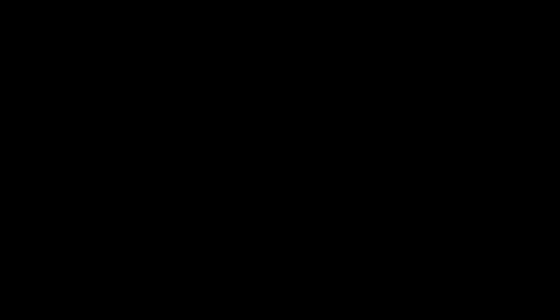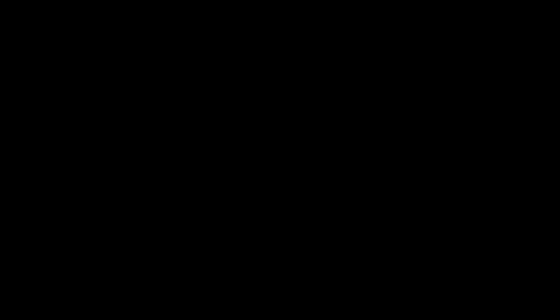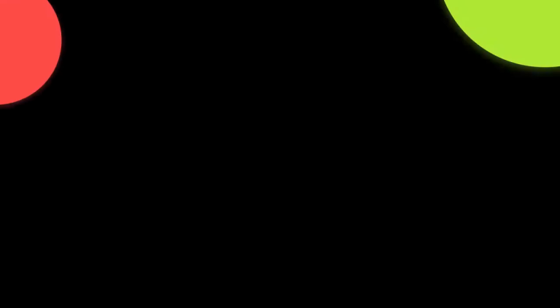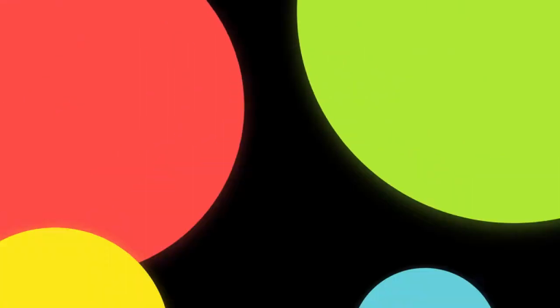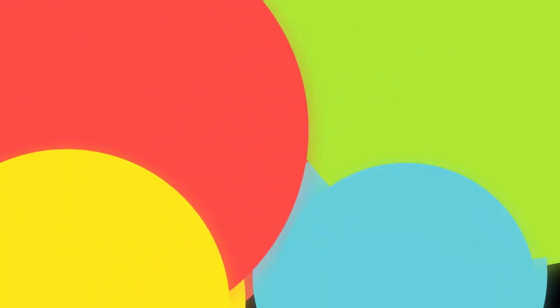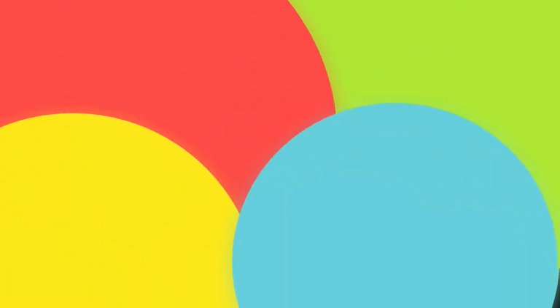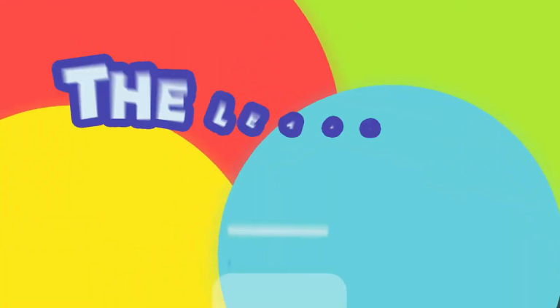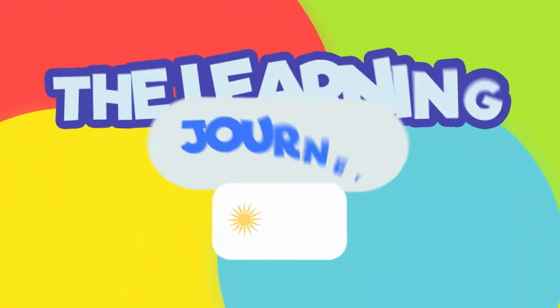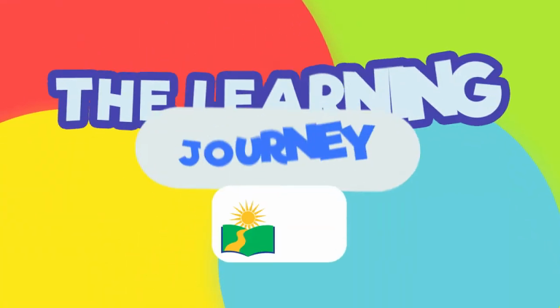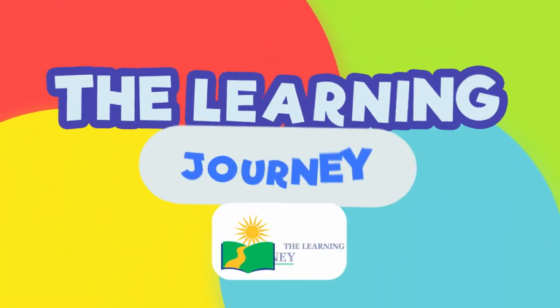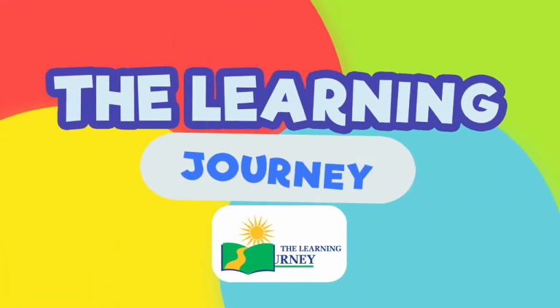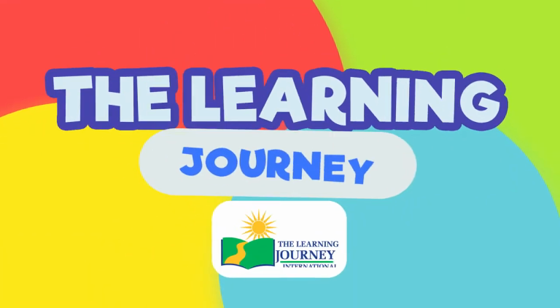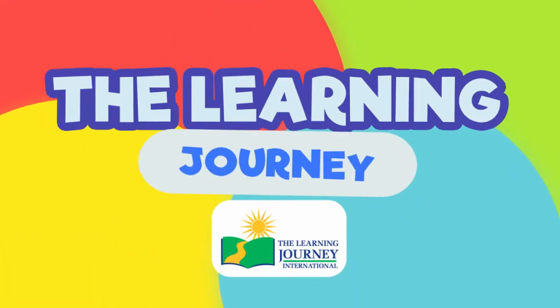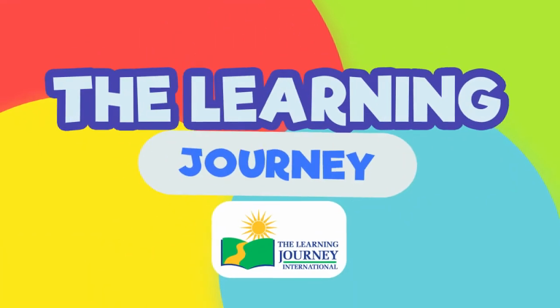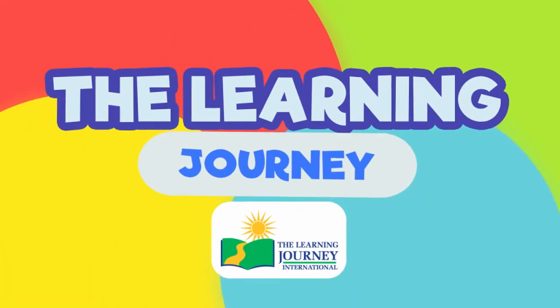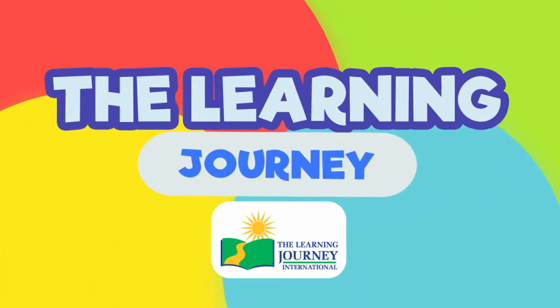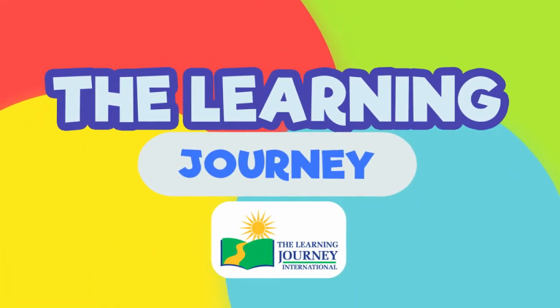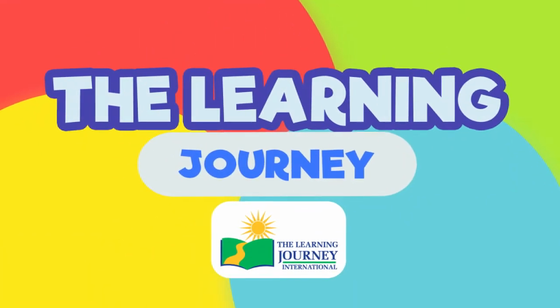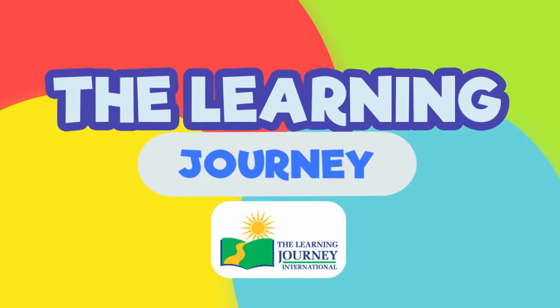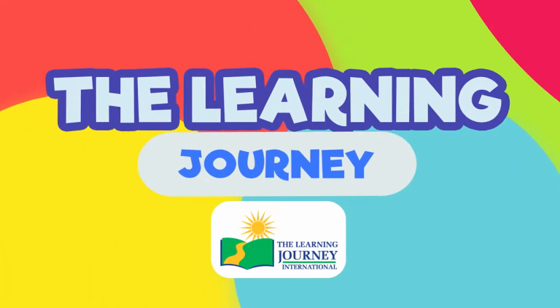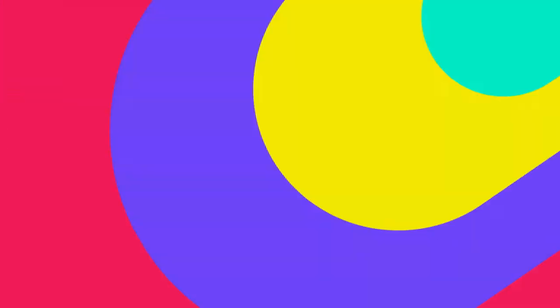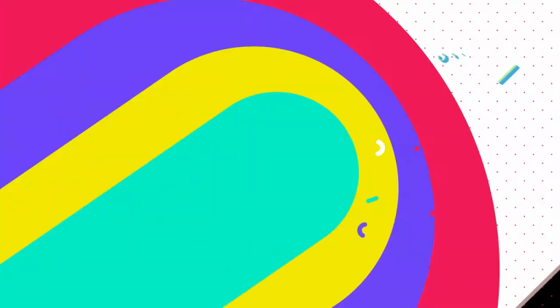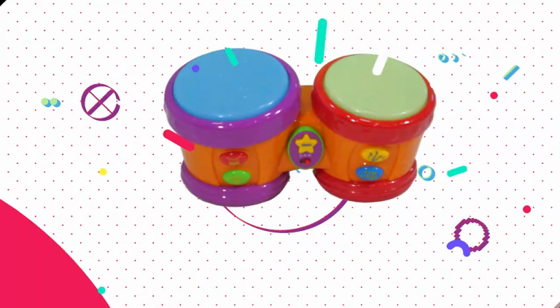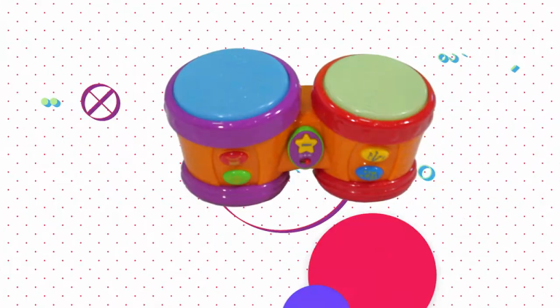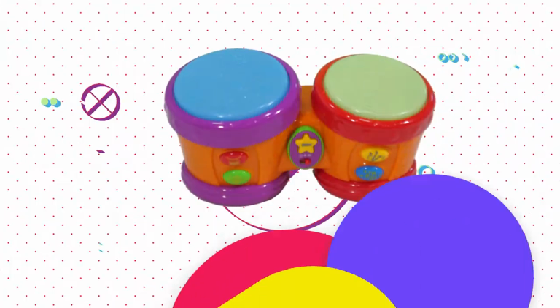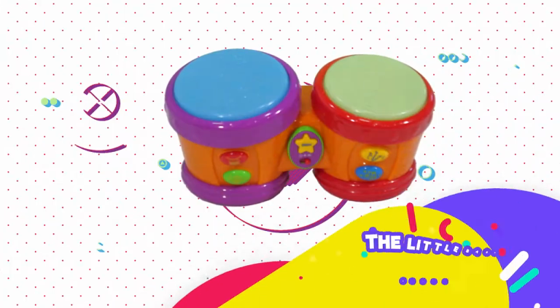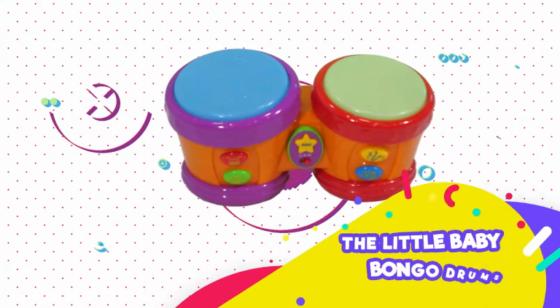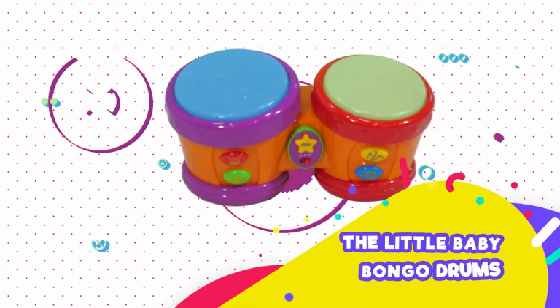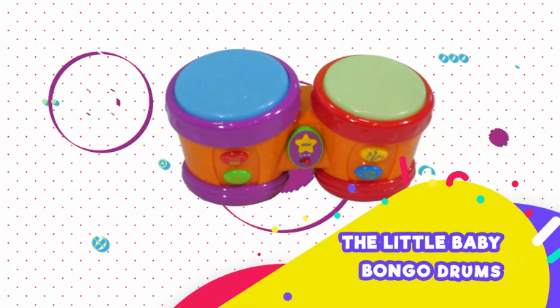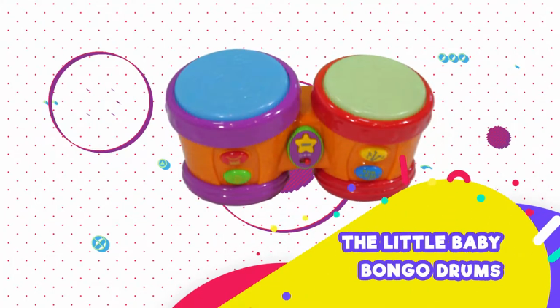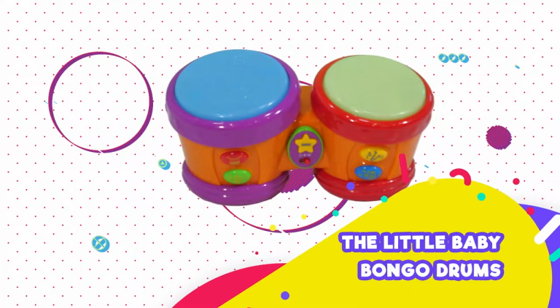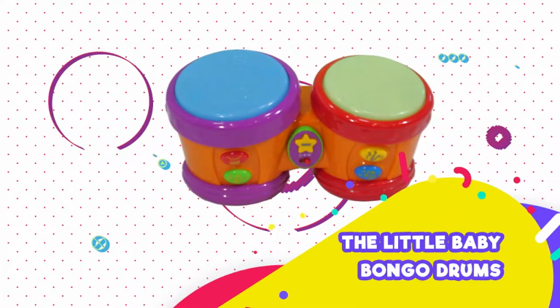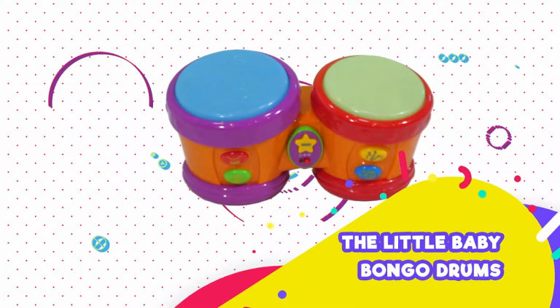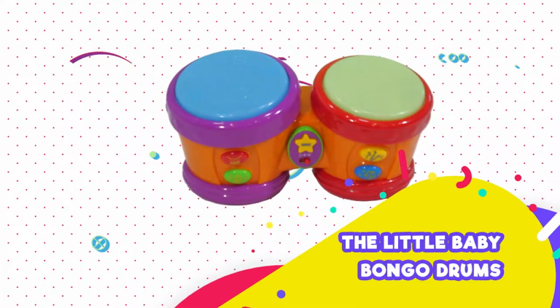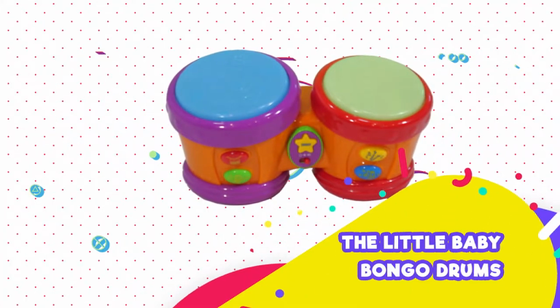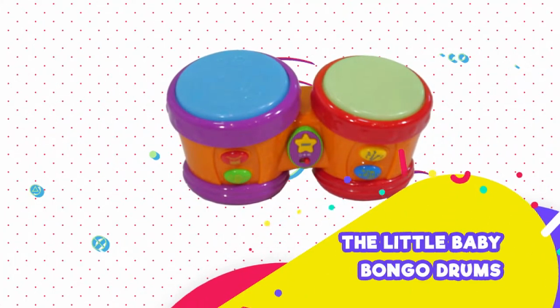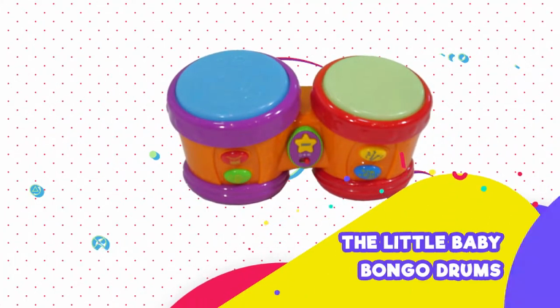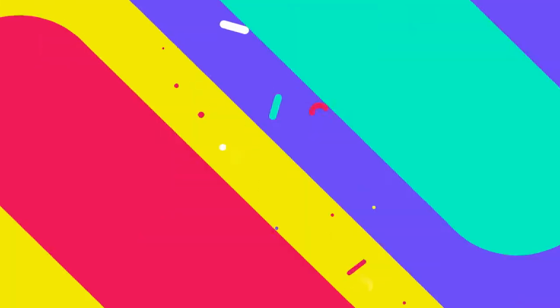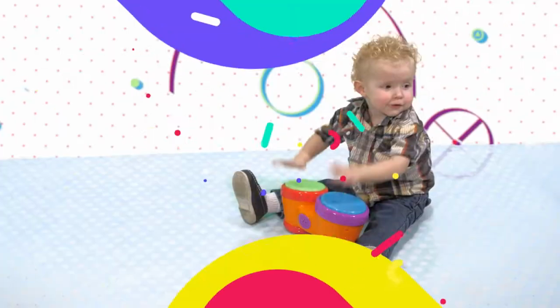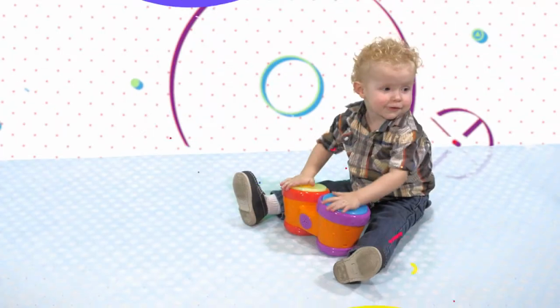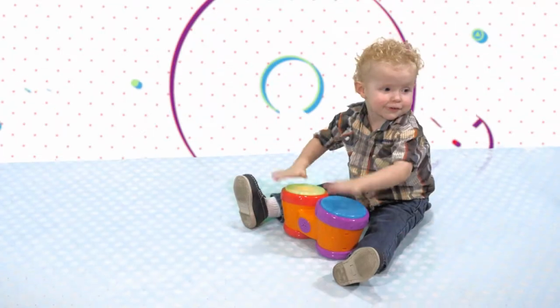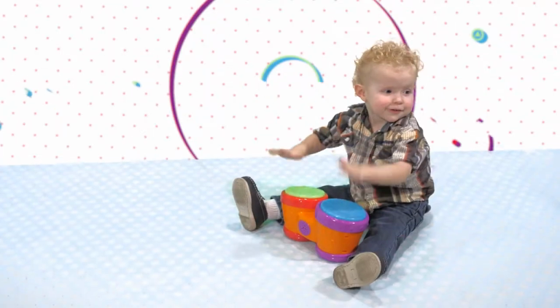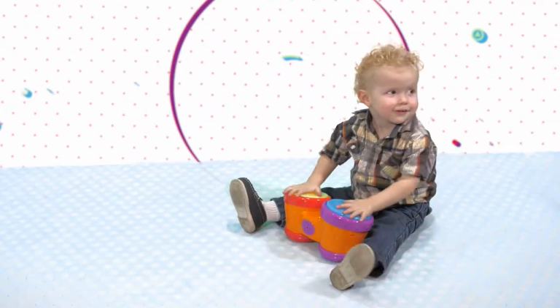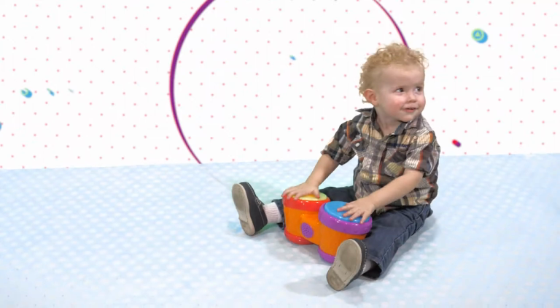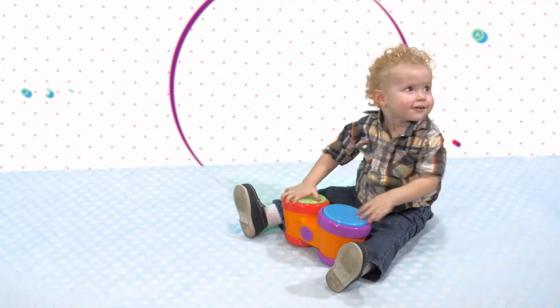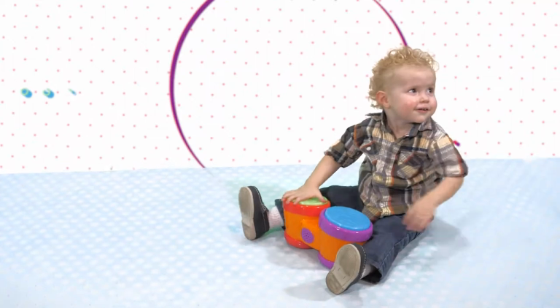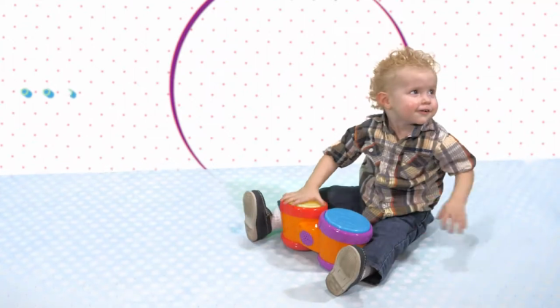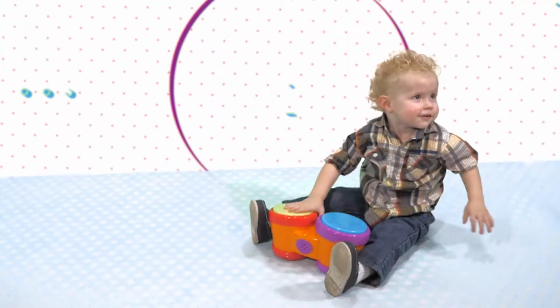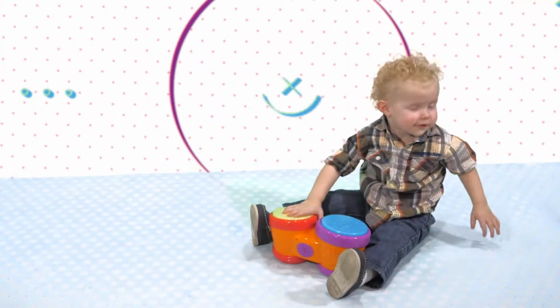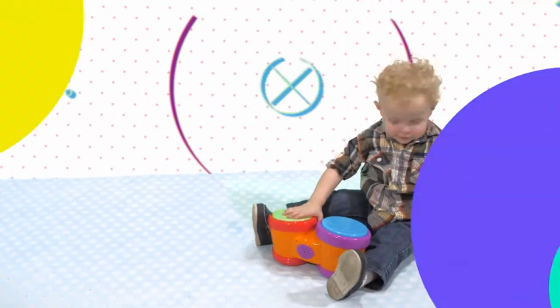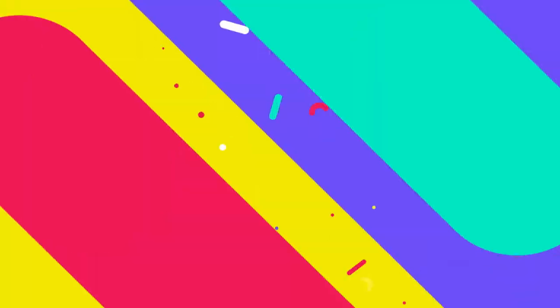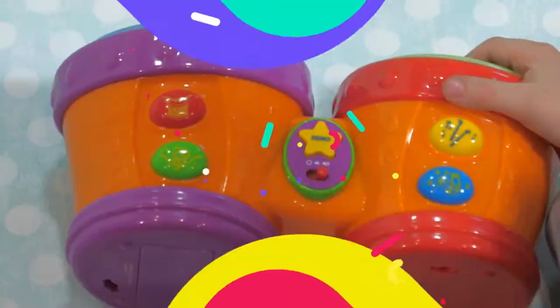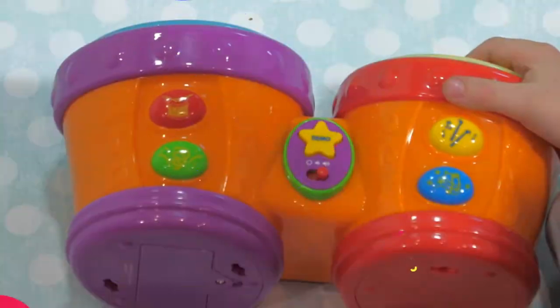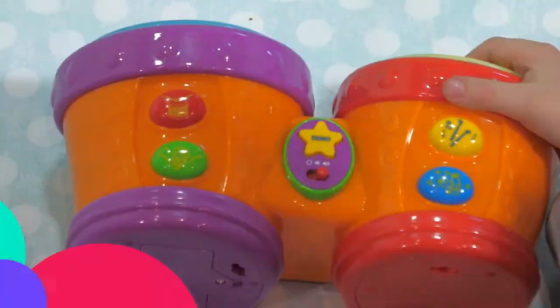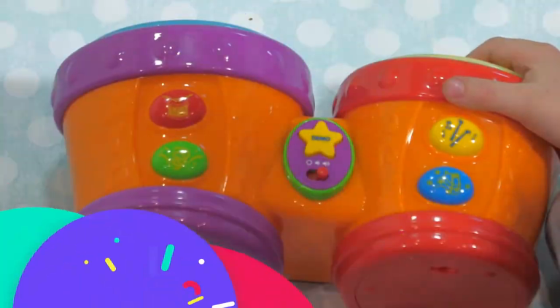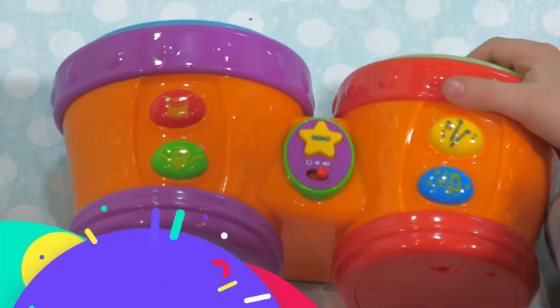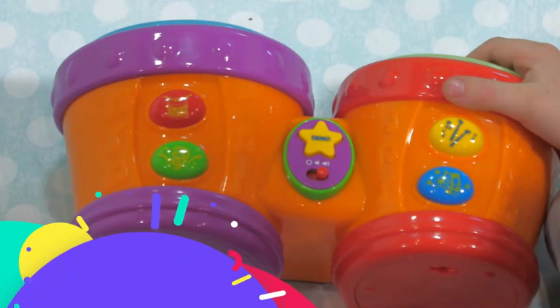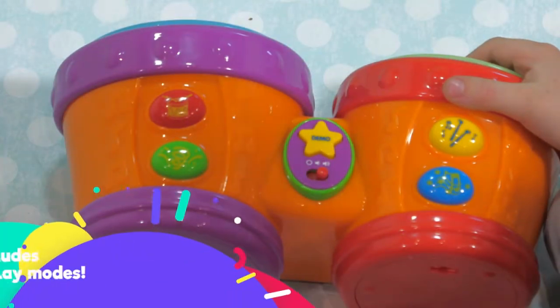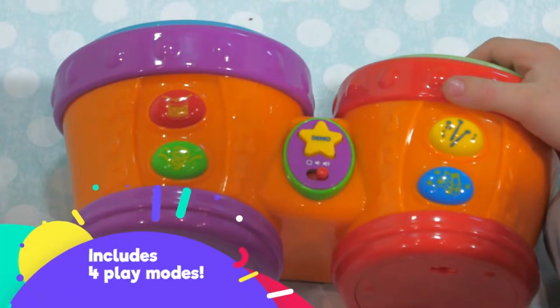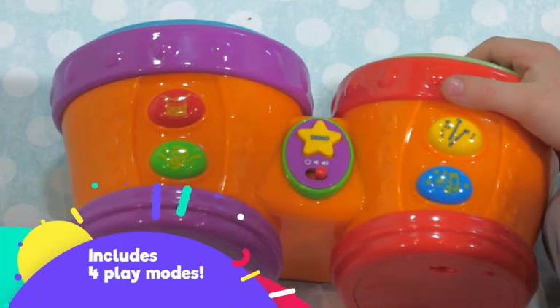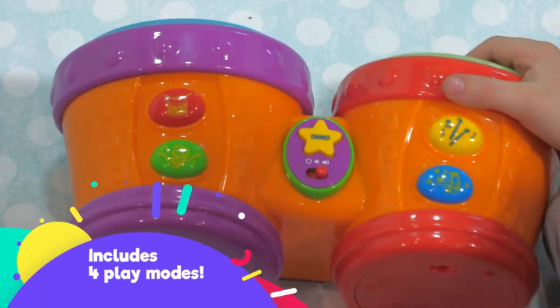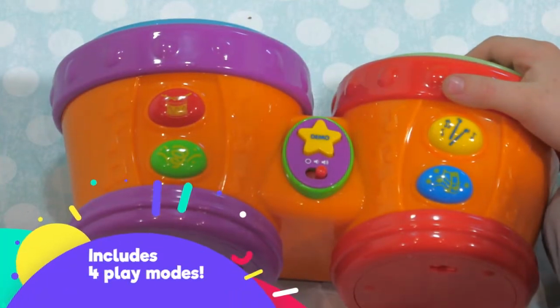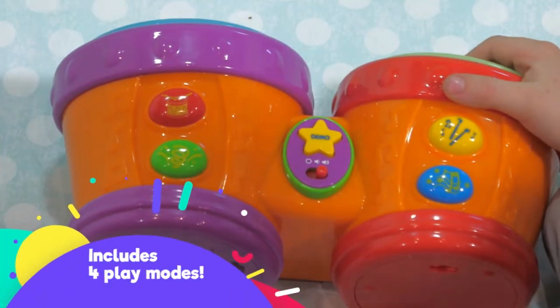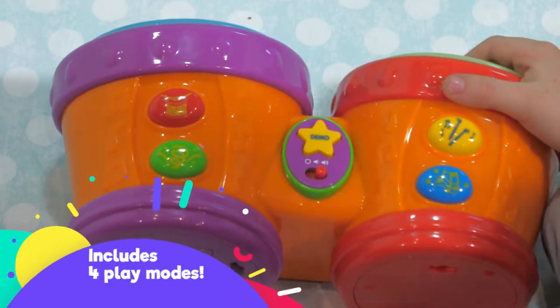The Learning Journey presents the Little Baby Bongo Drums. Time to get down with the beat. Includes four play modes.